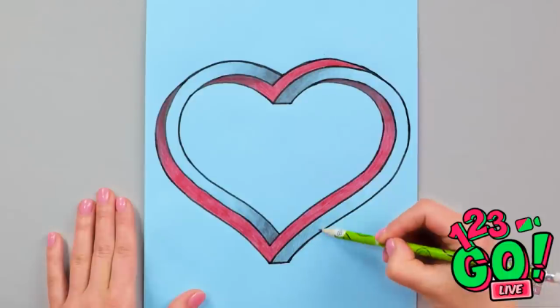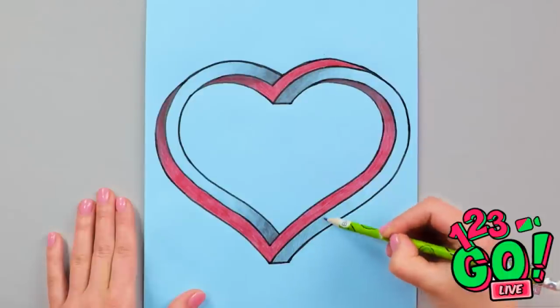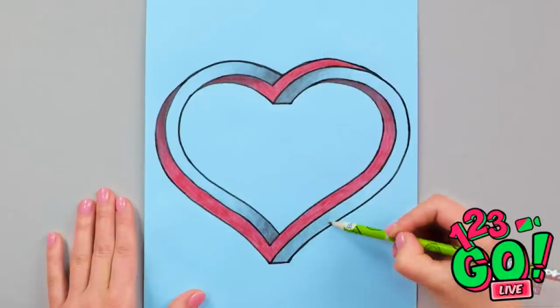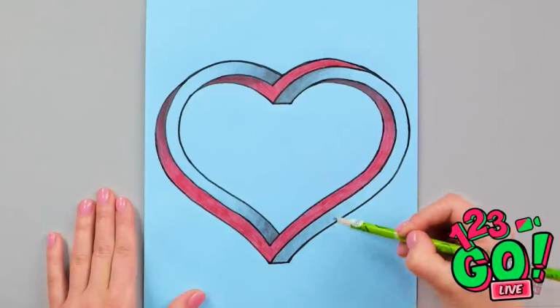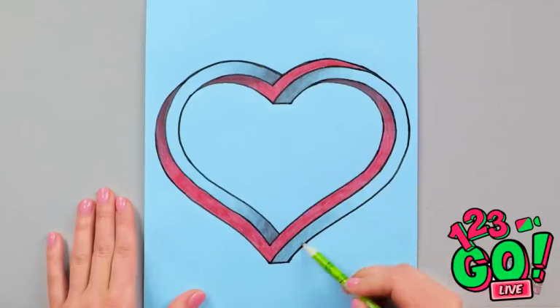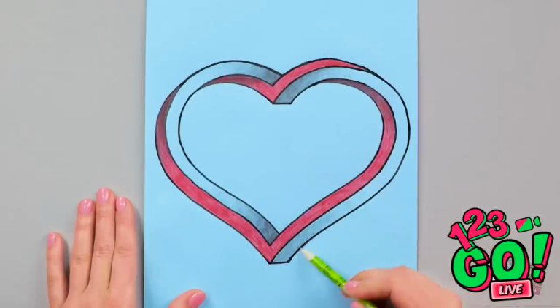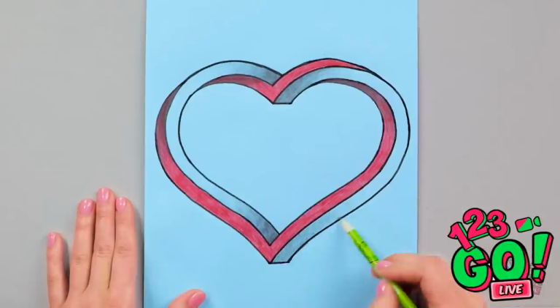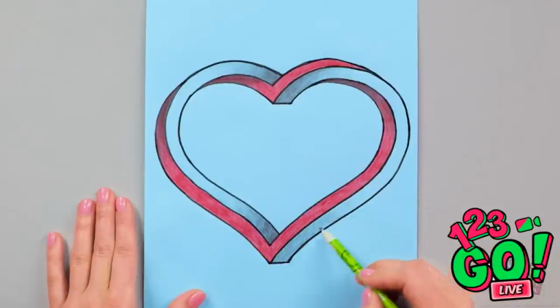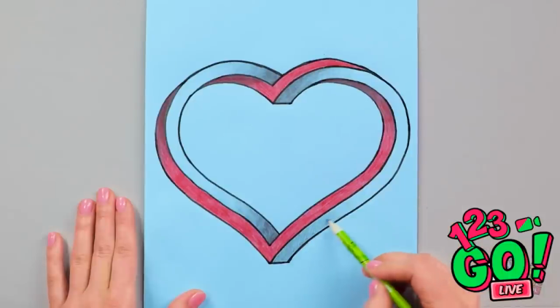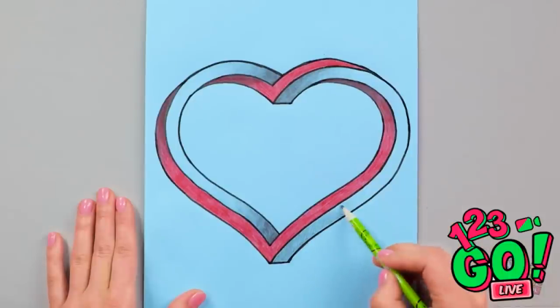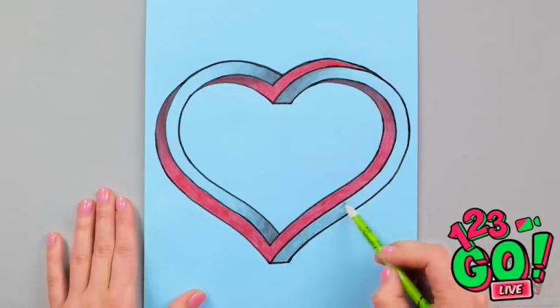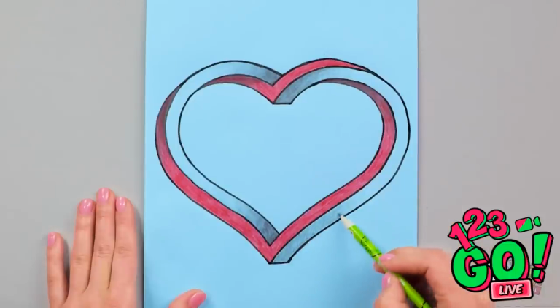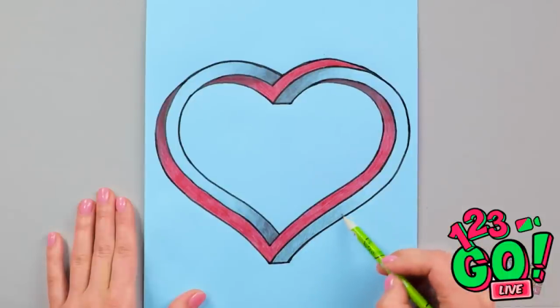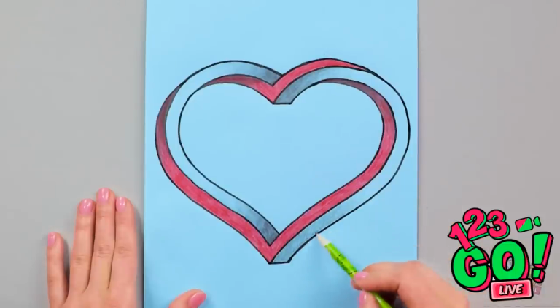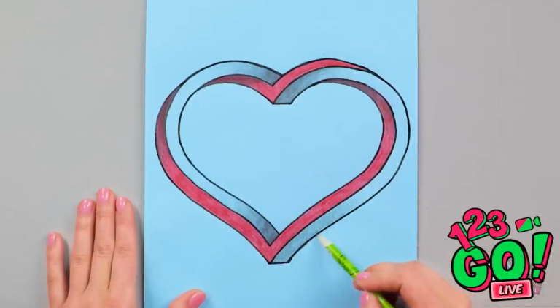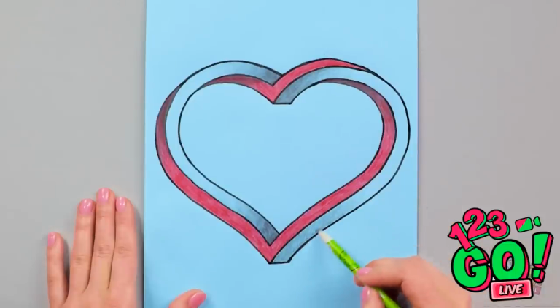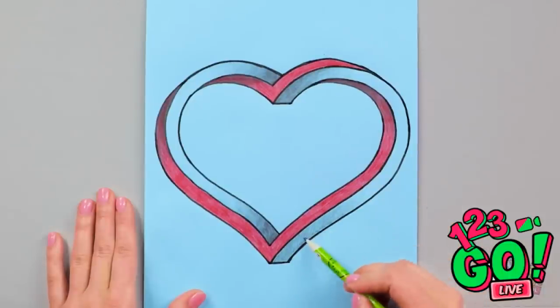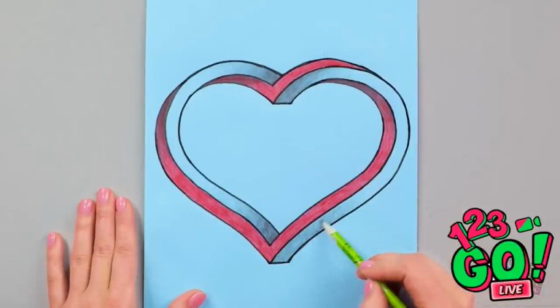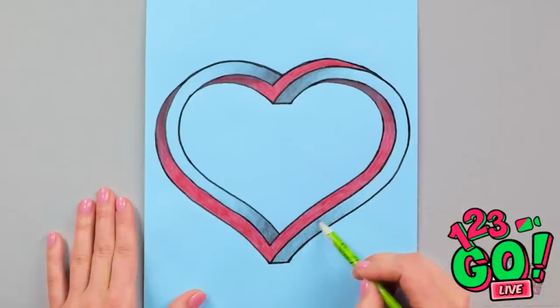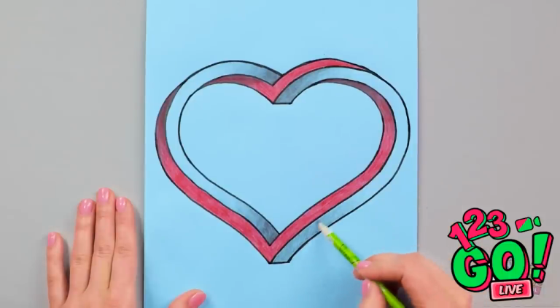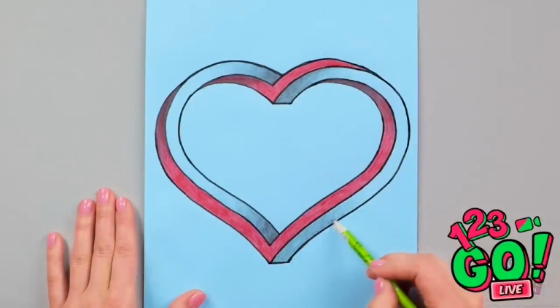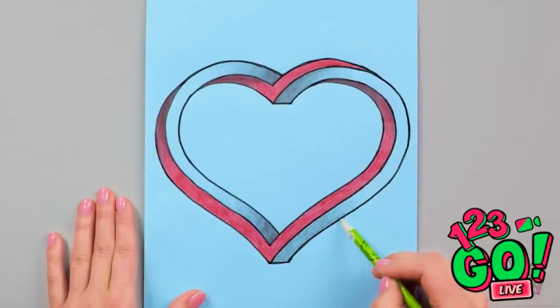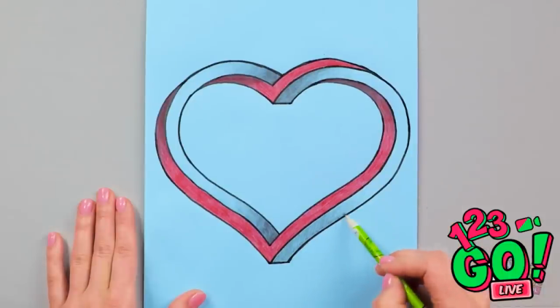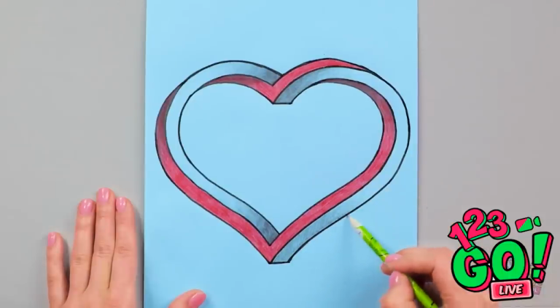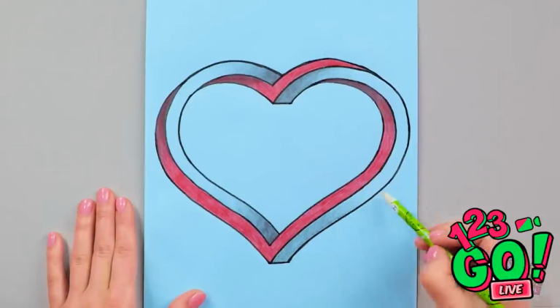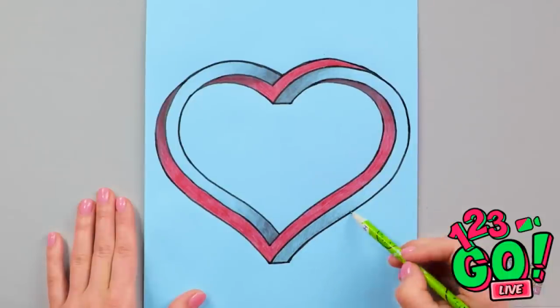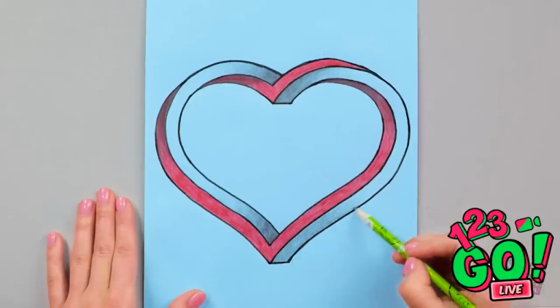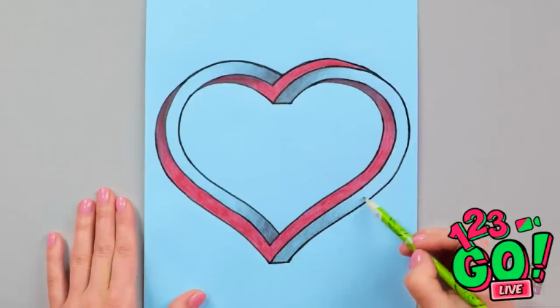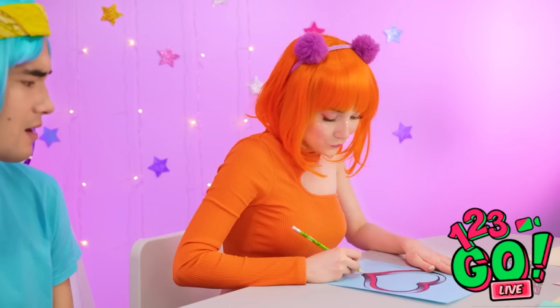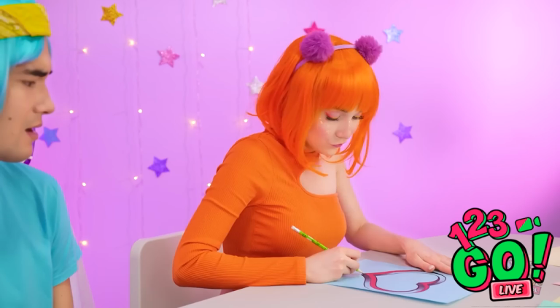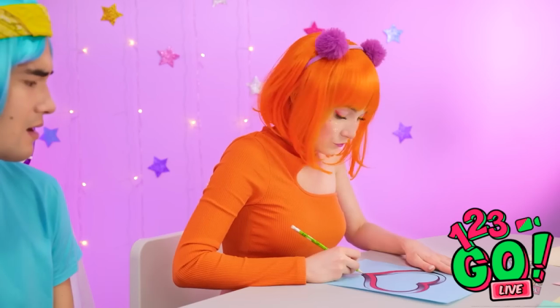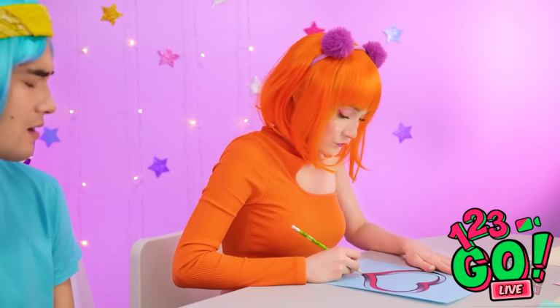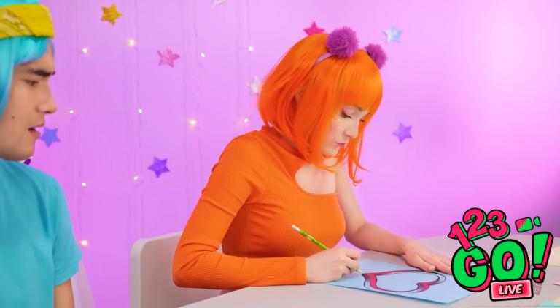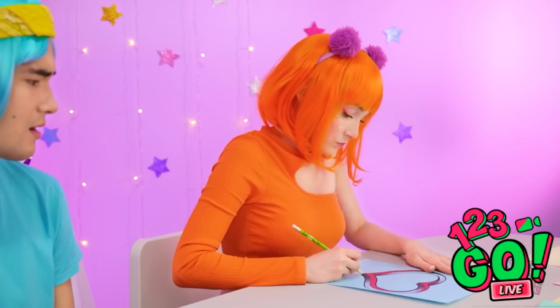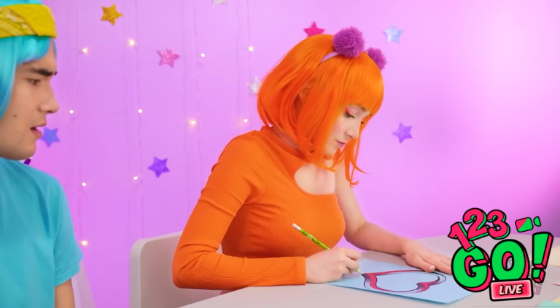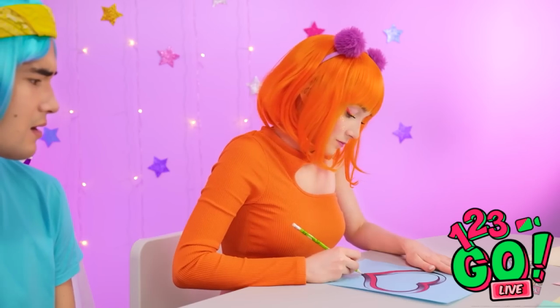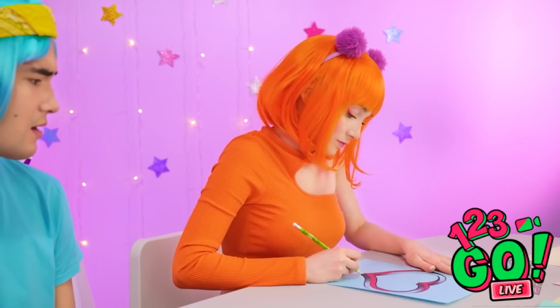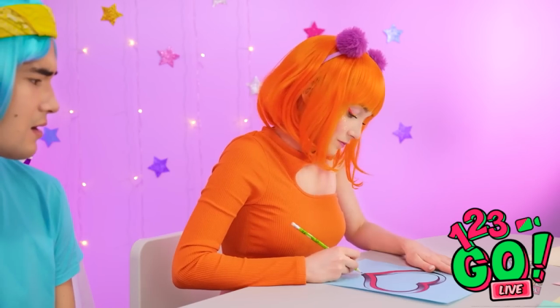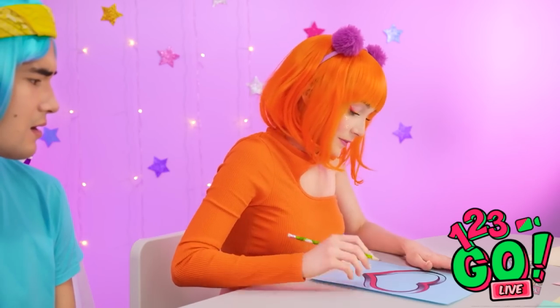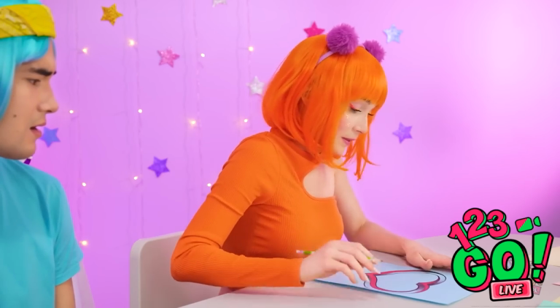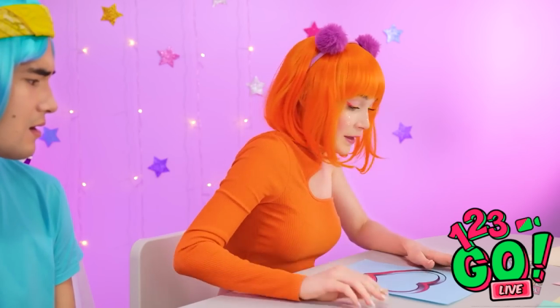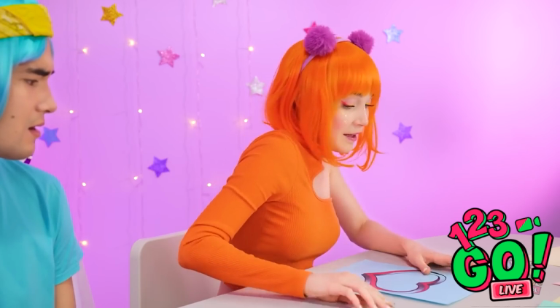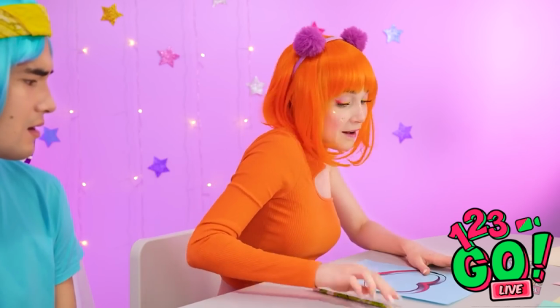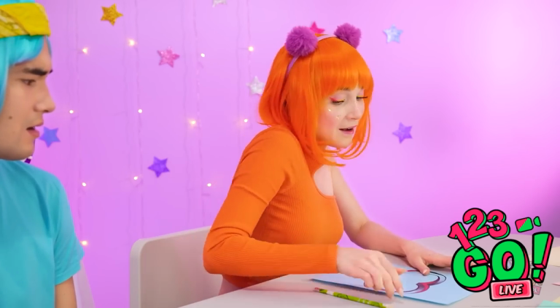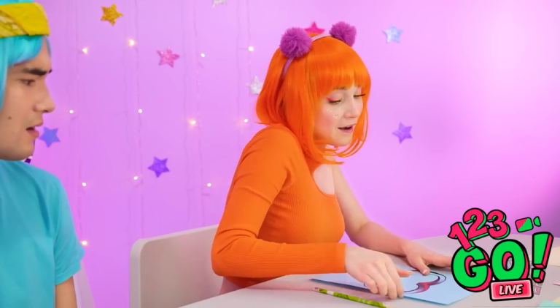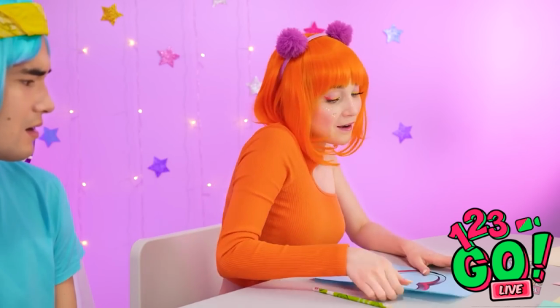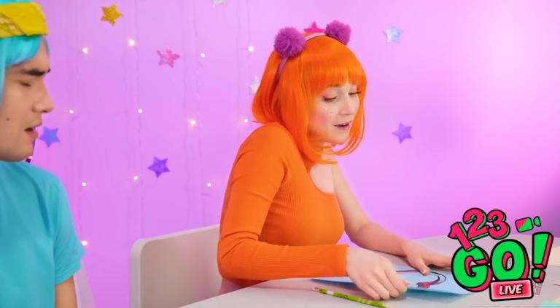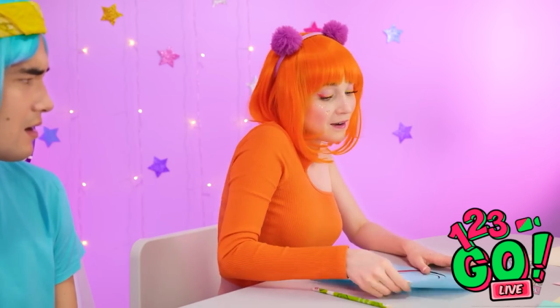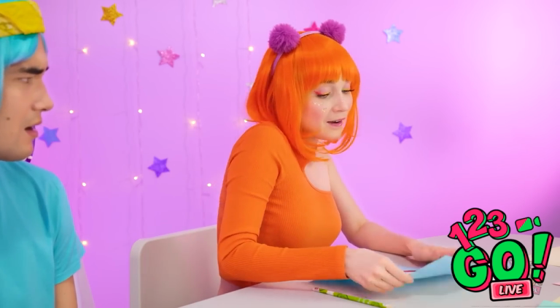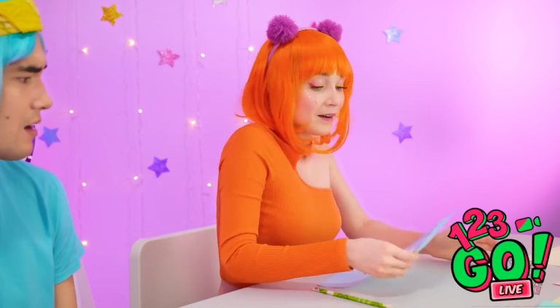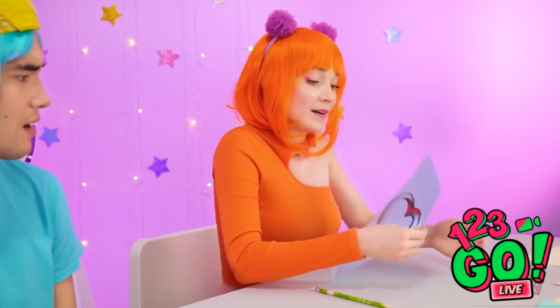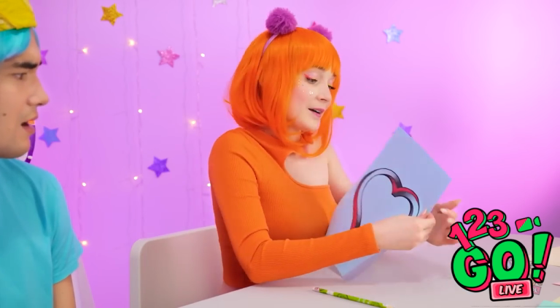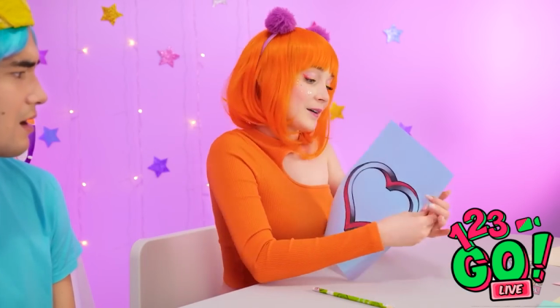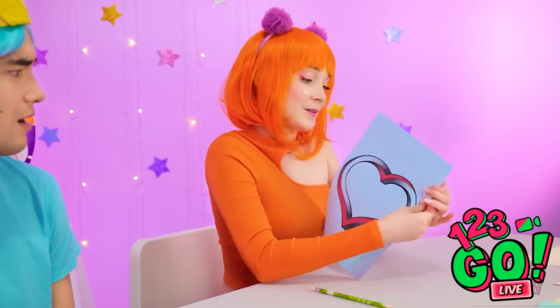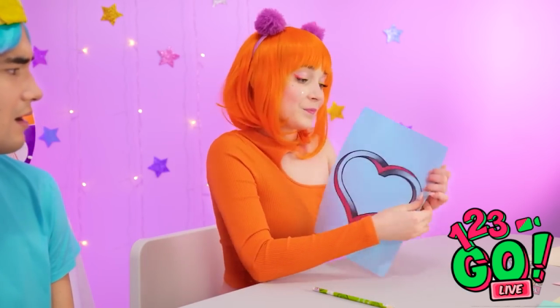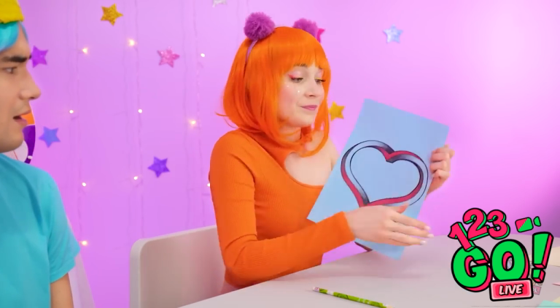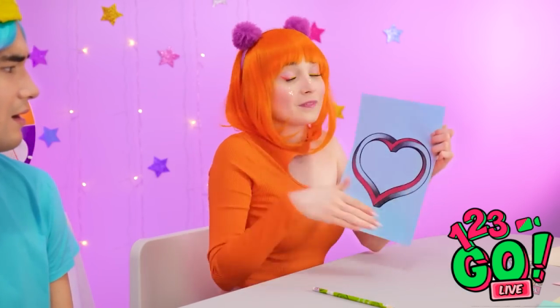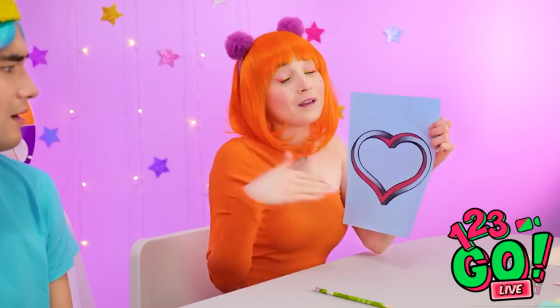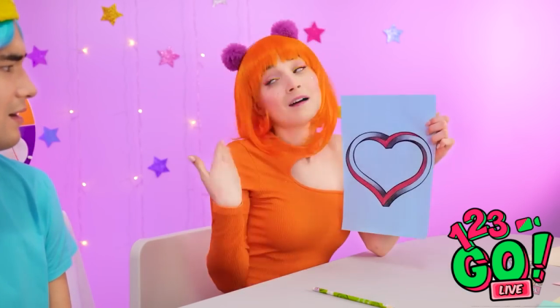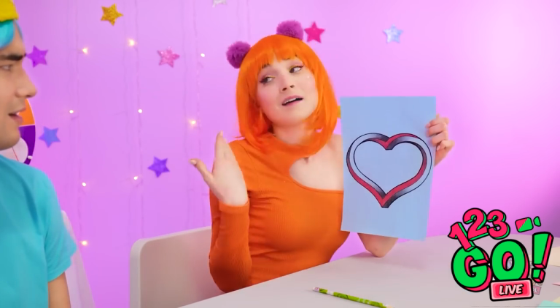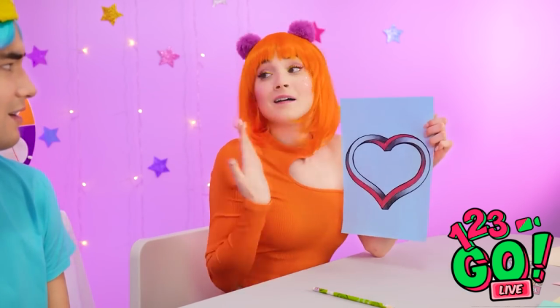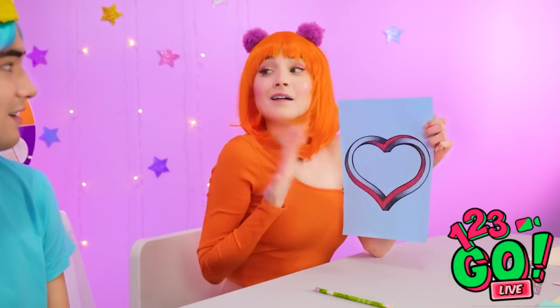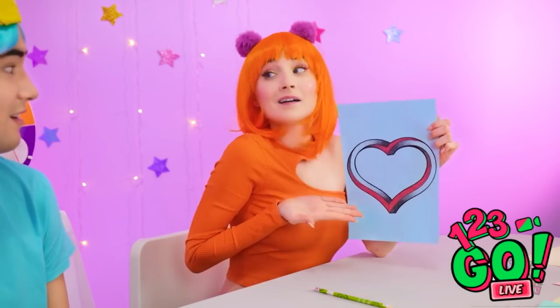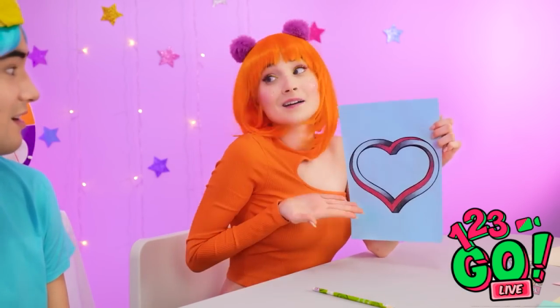Just add shadowing to anywhere you think there would be a shadow, or where you think the light would be different. It's a different way of drawing a love heart, but it looks so impressive! That's it! What do you think?